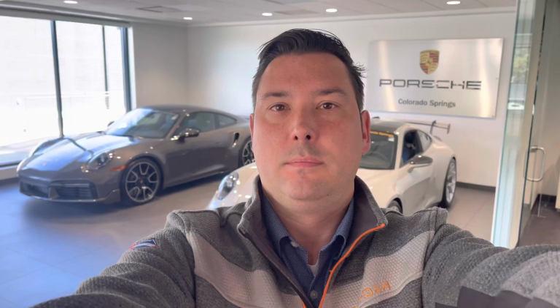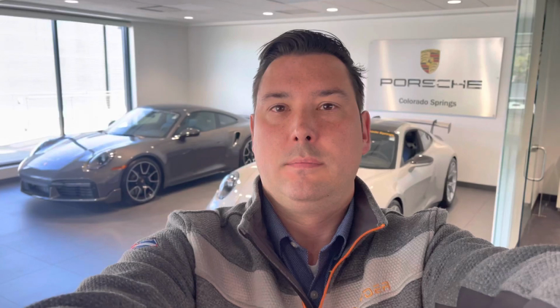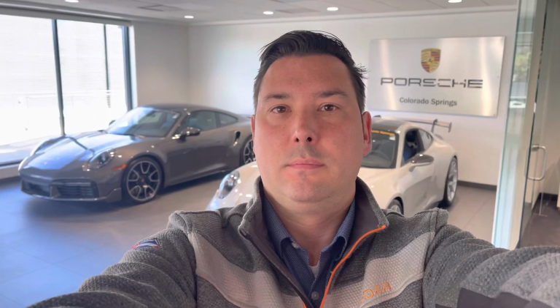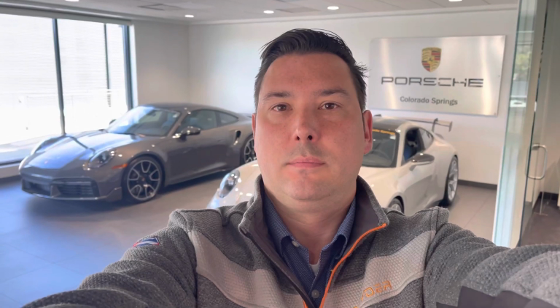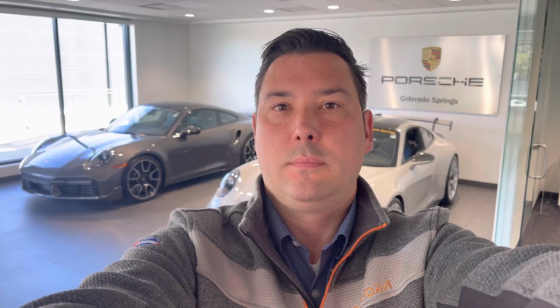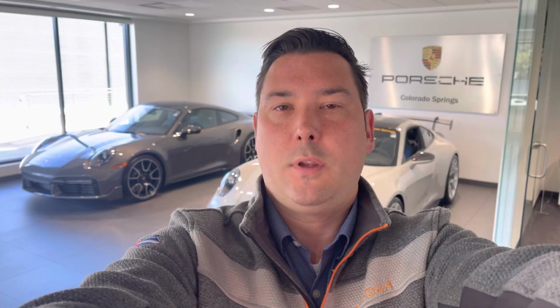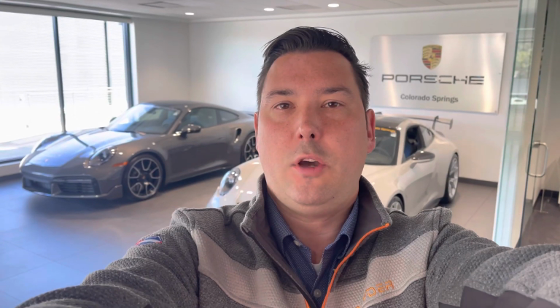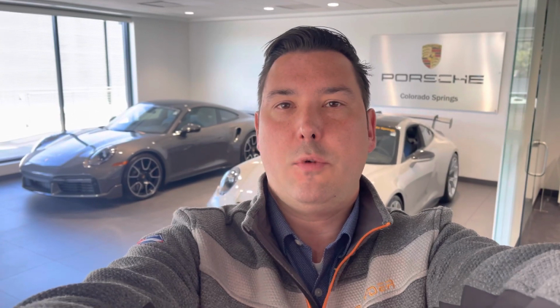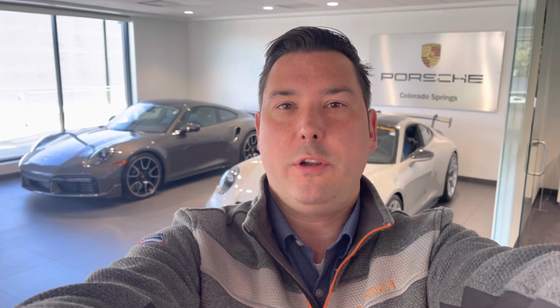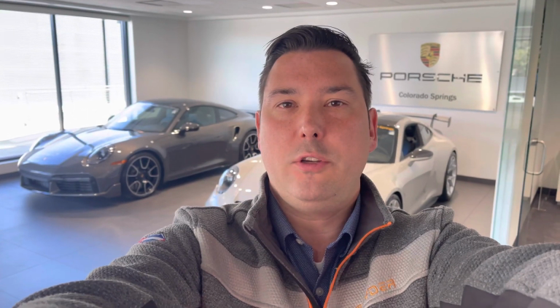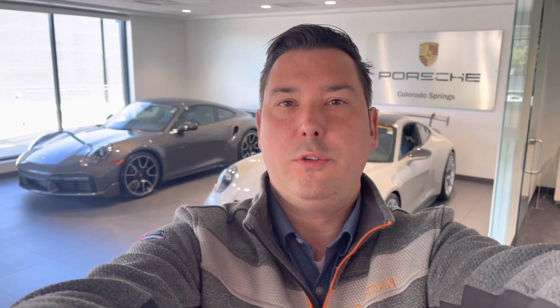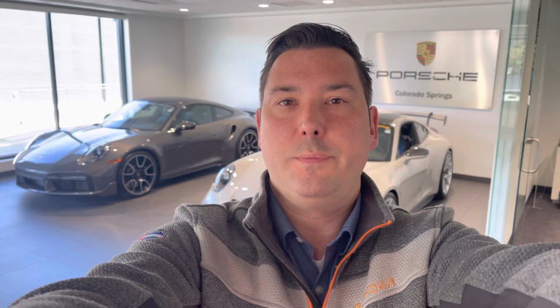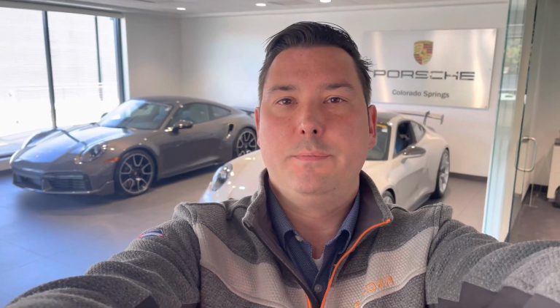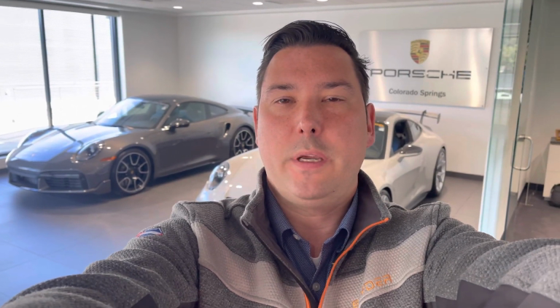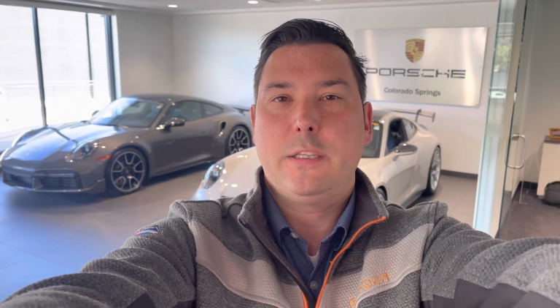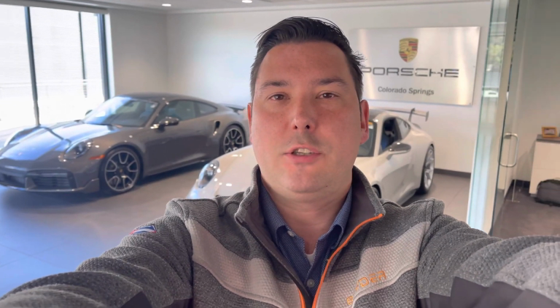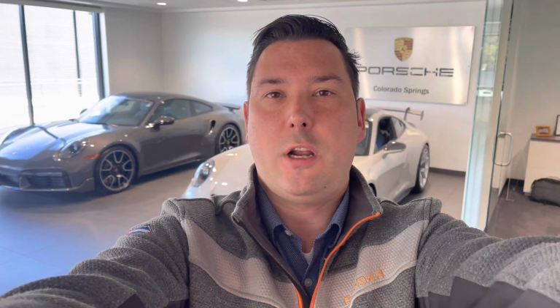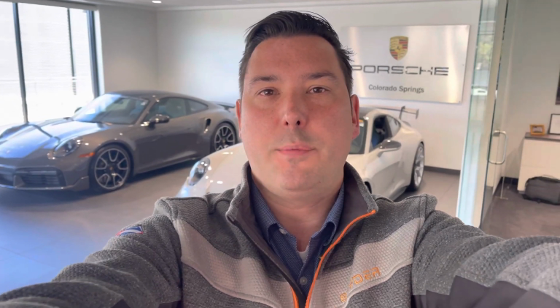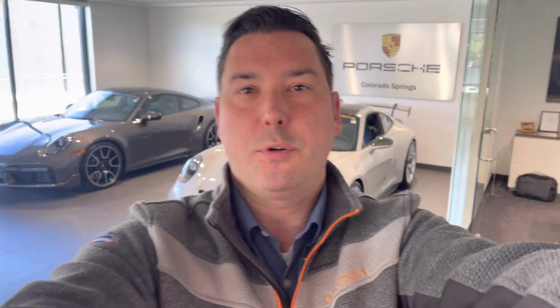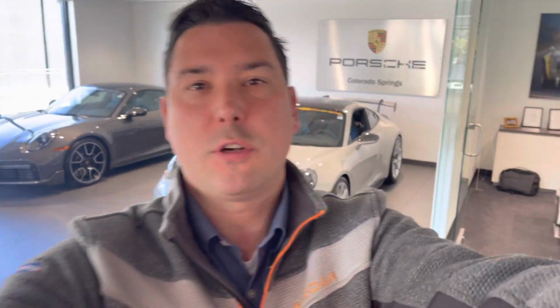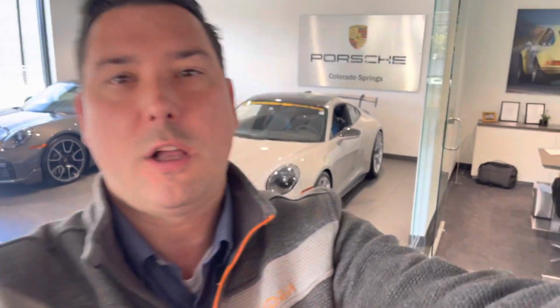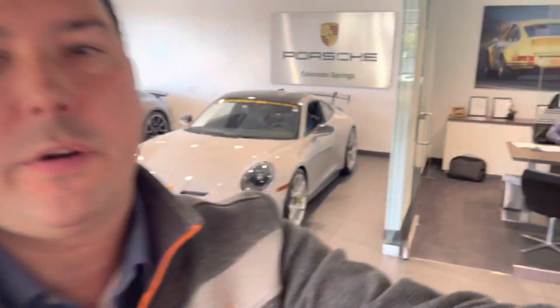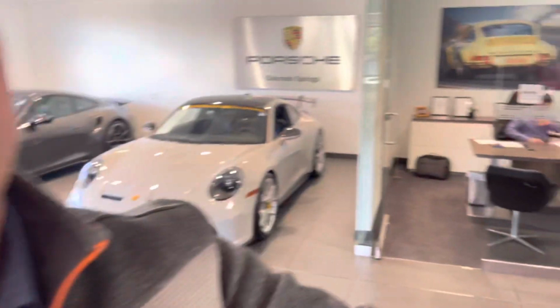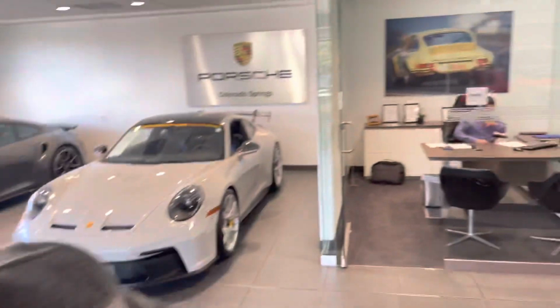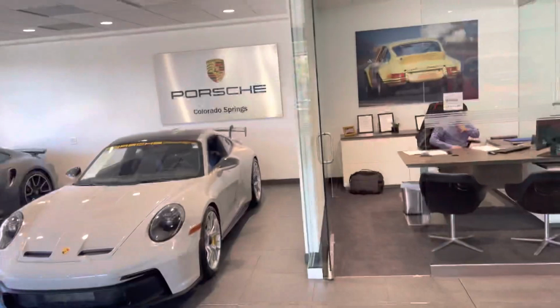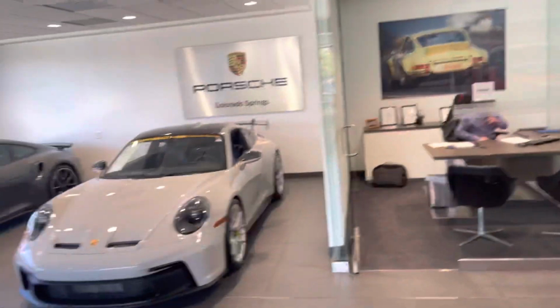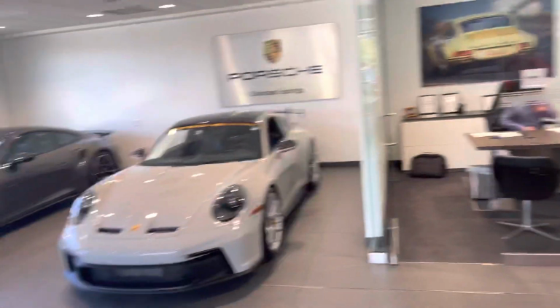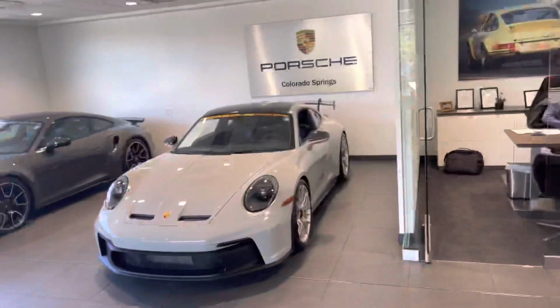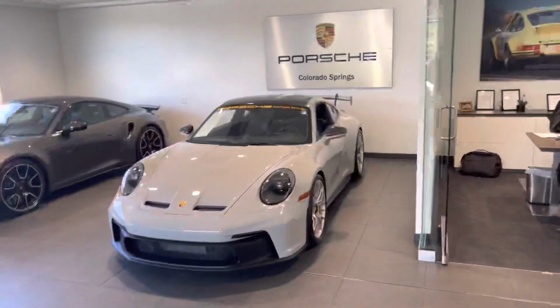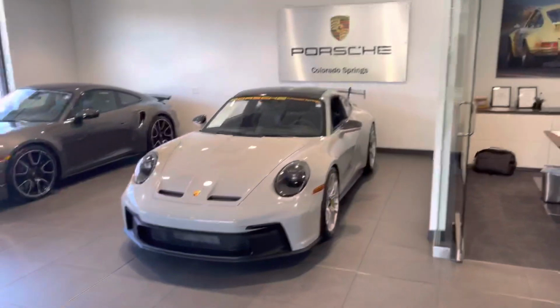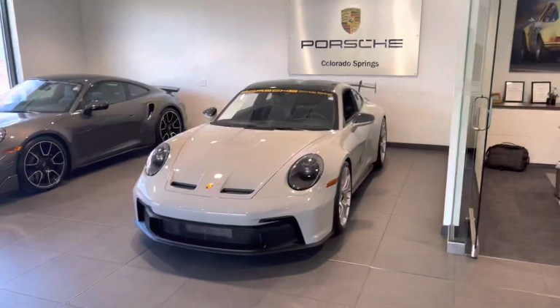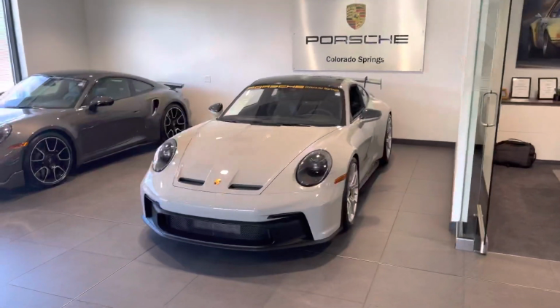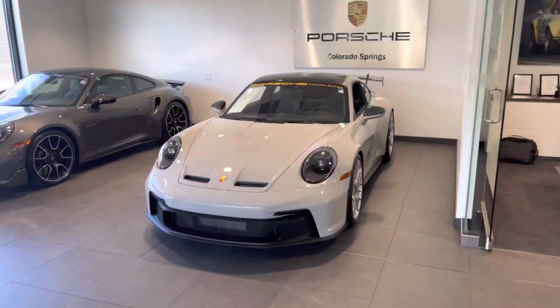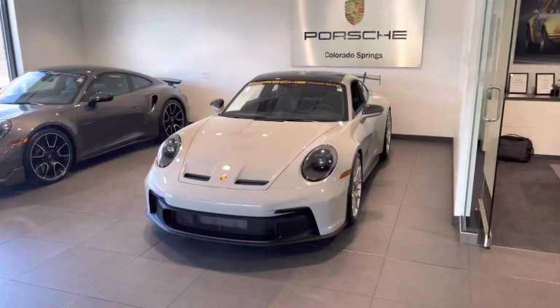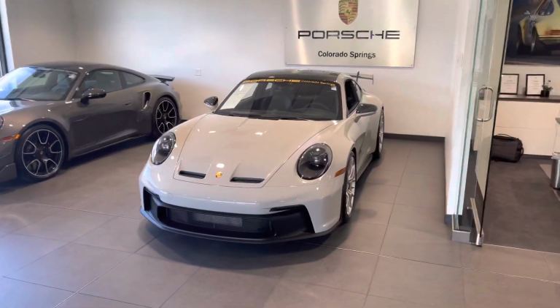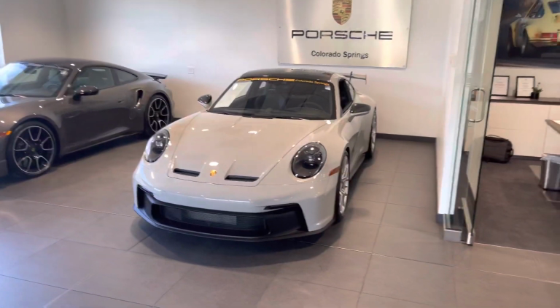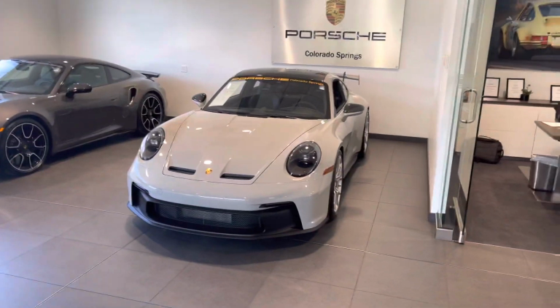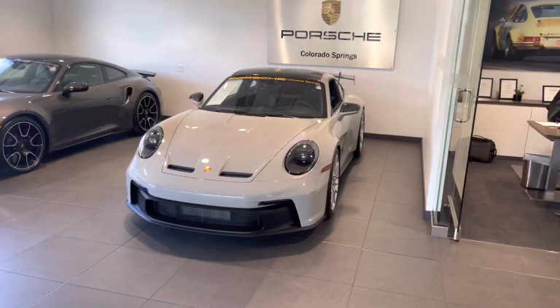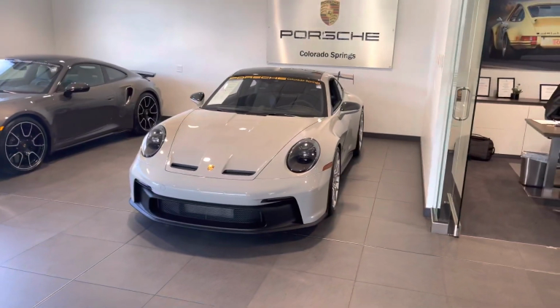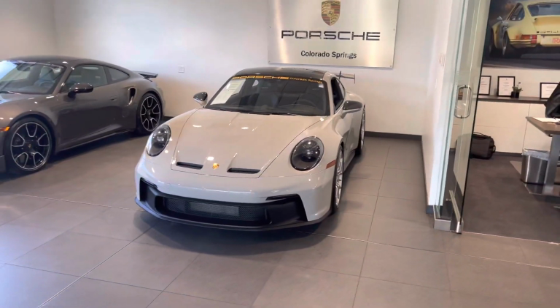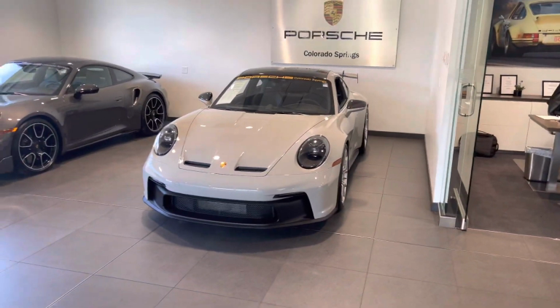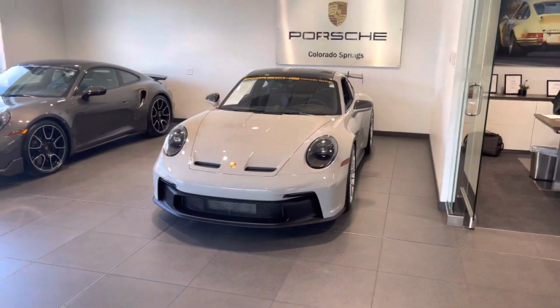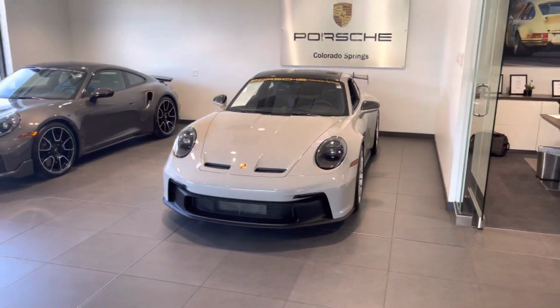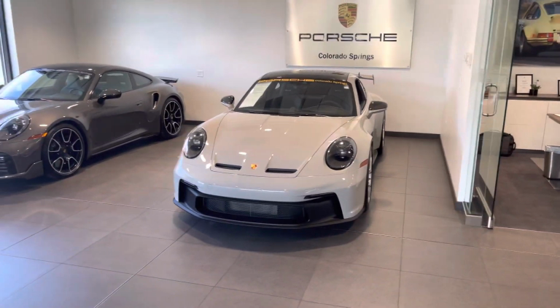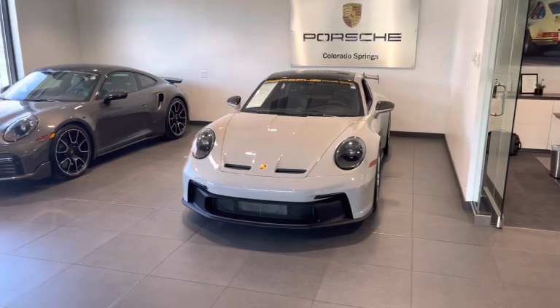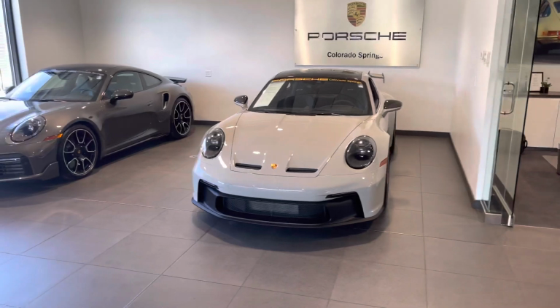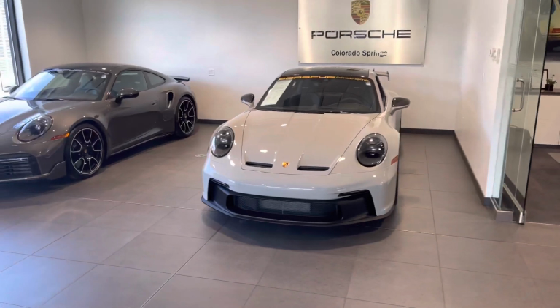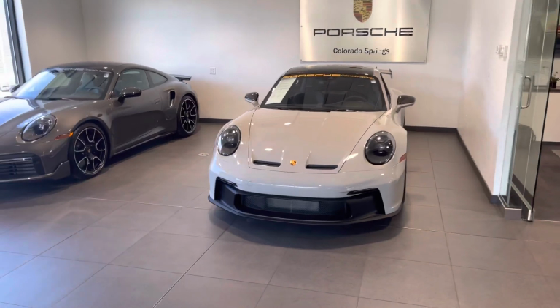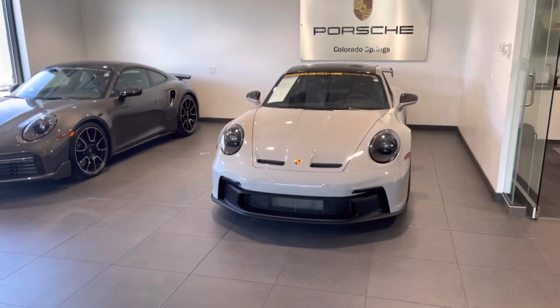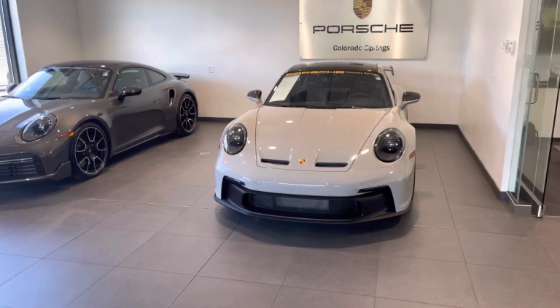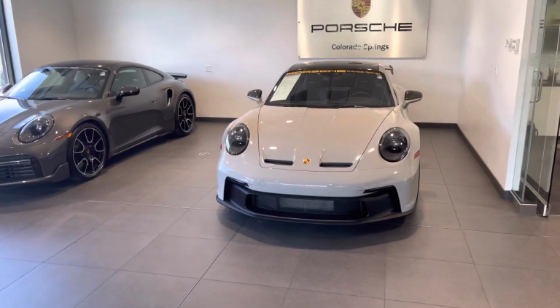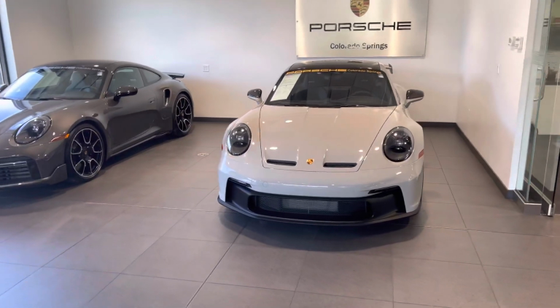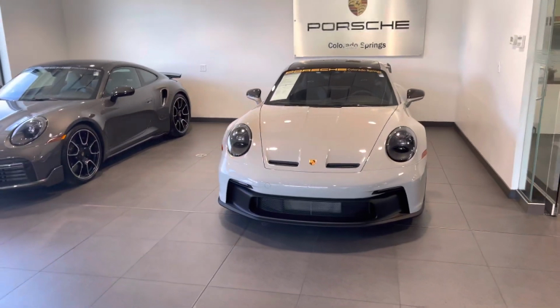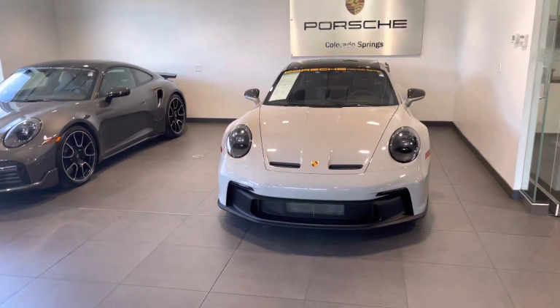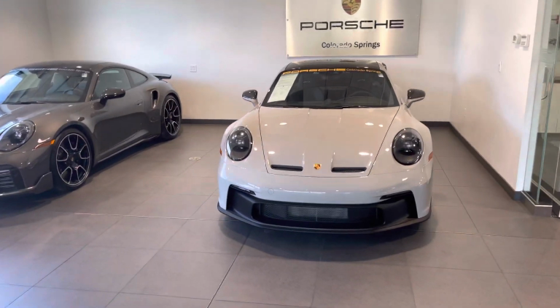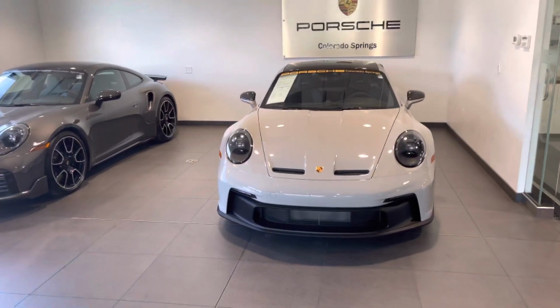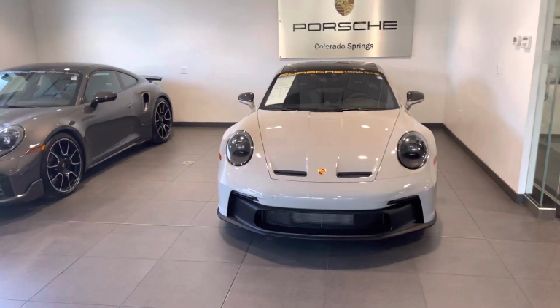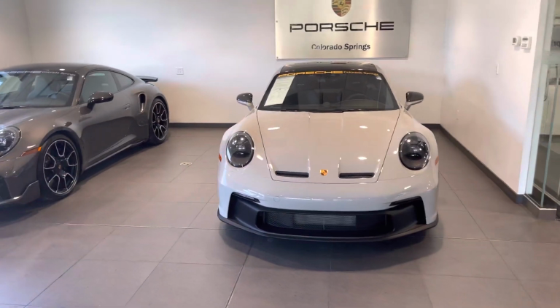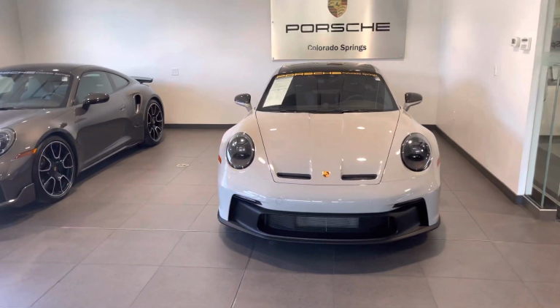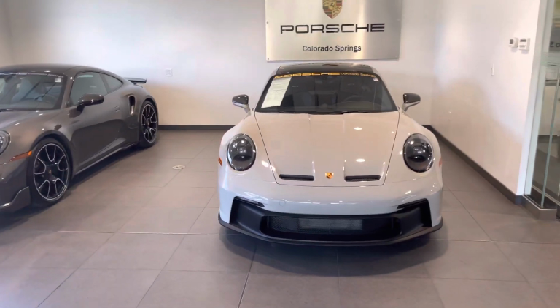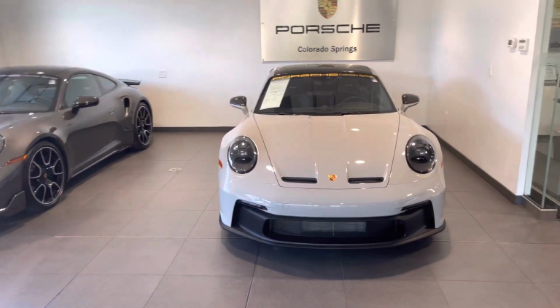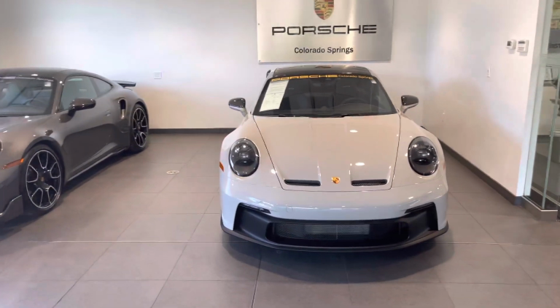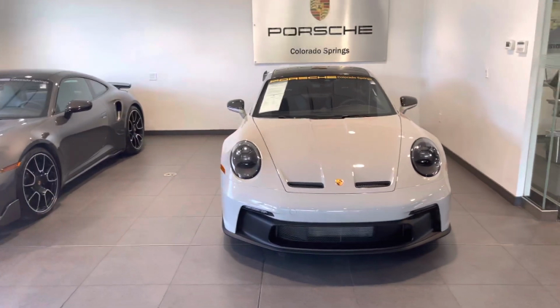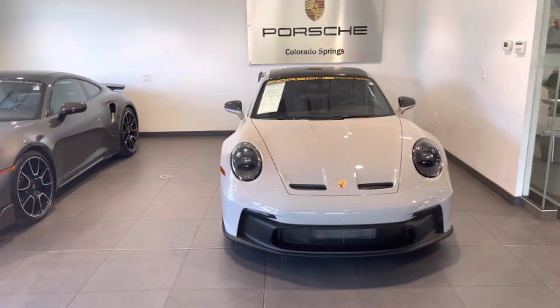Good morning, YouTube. It's John at Porsche Colorado Springs. Just got this little bad boy in — a 2022 GT3.